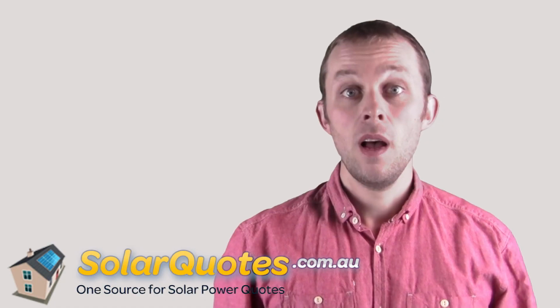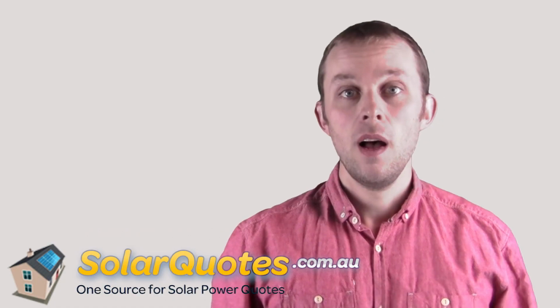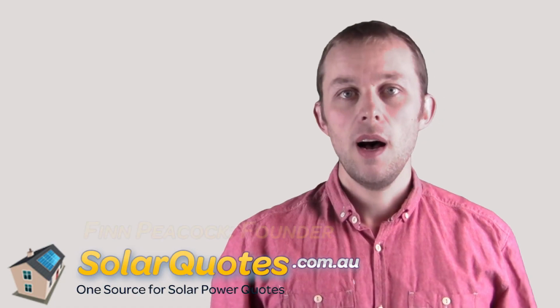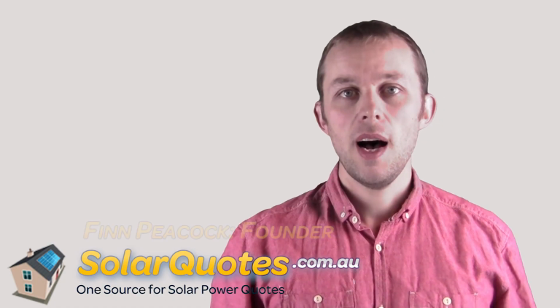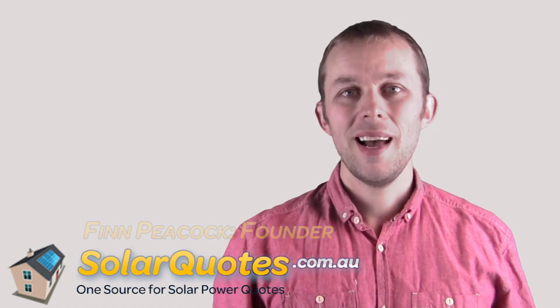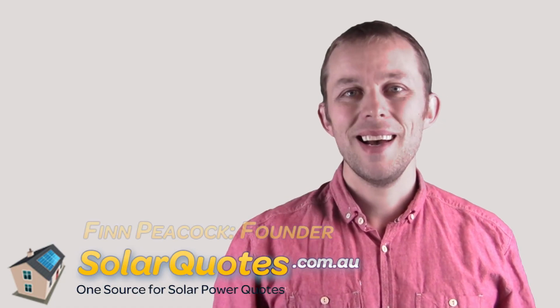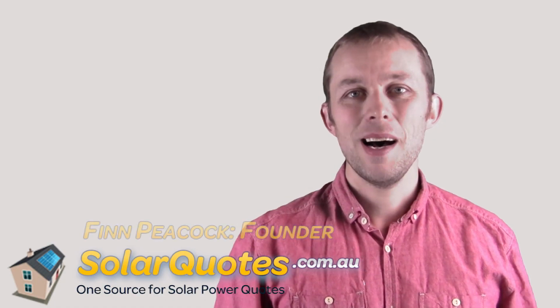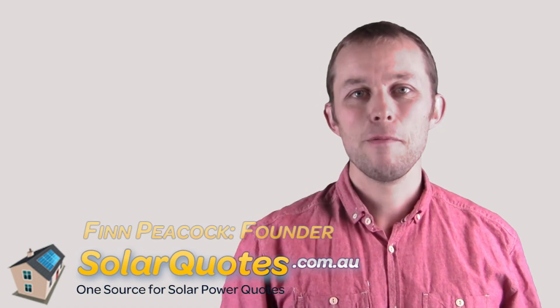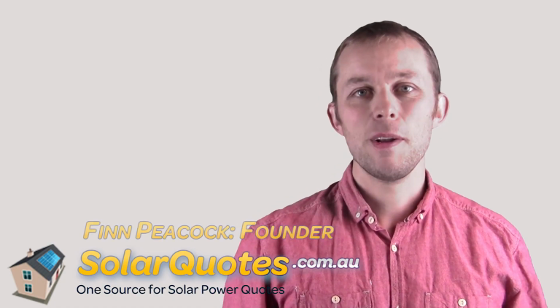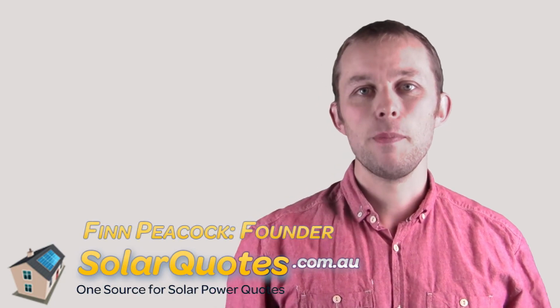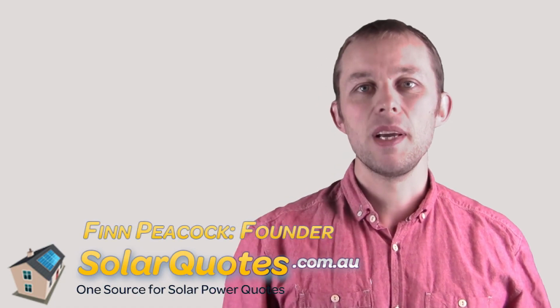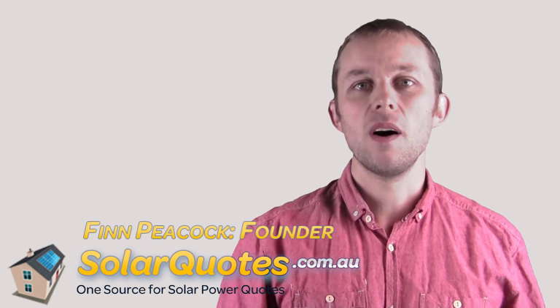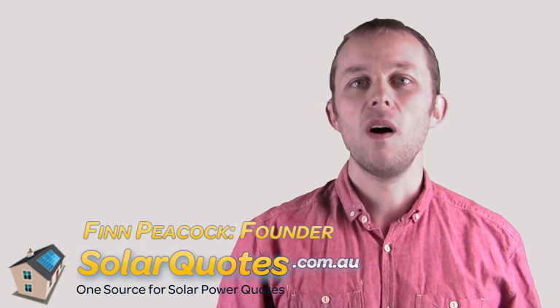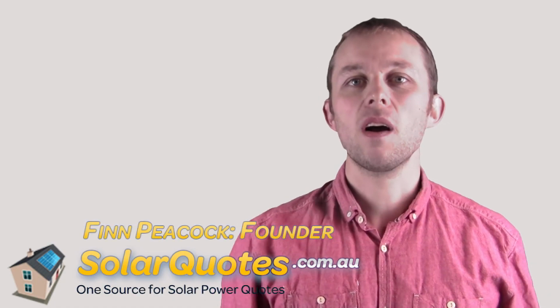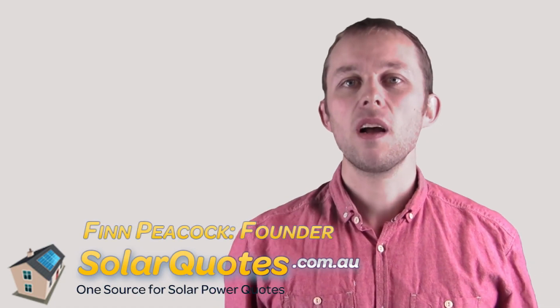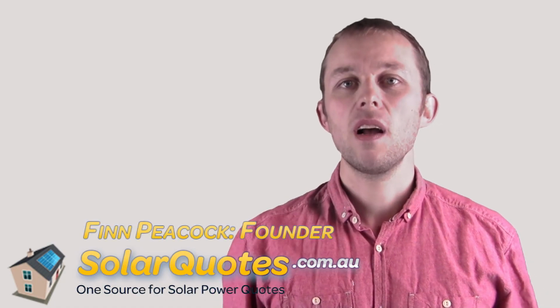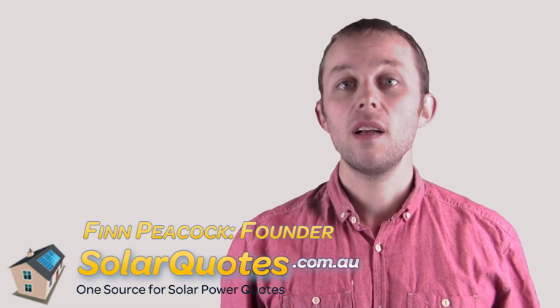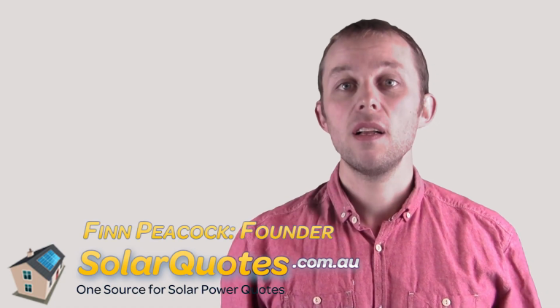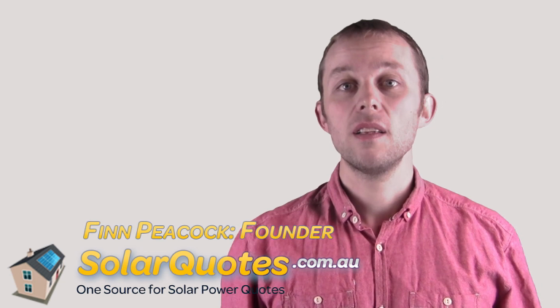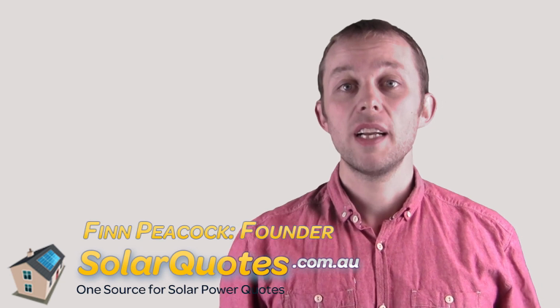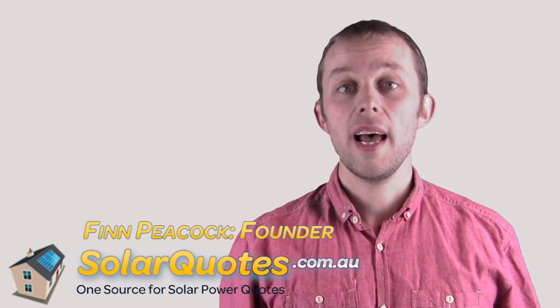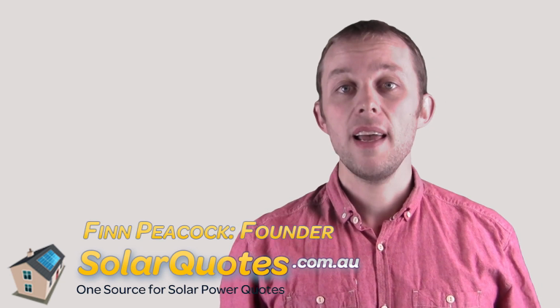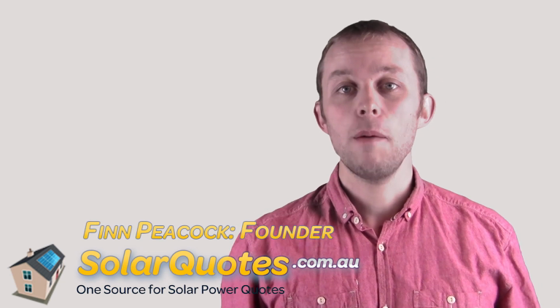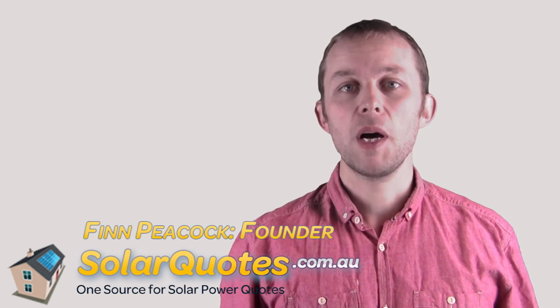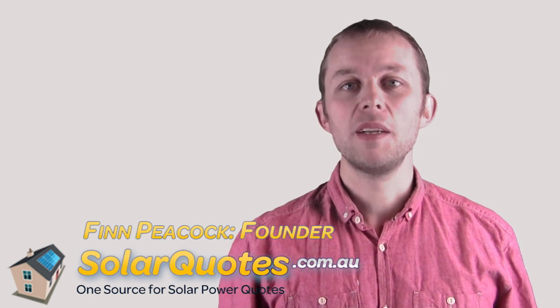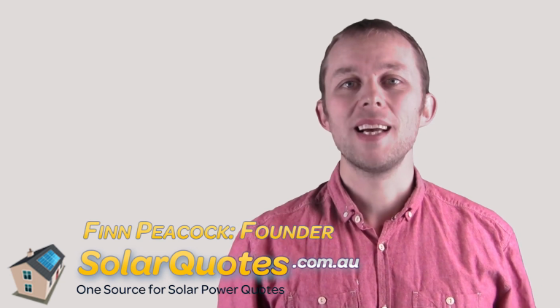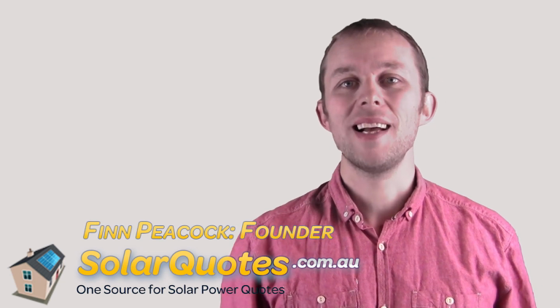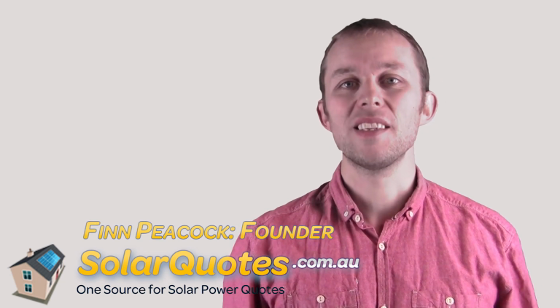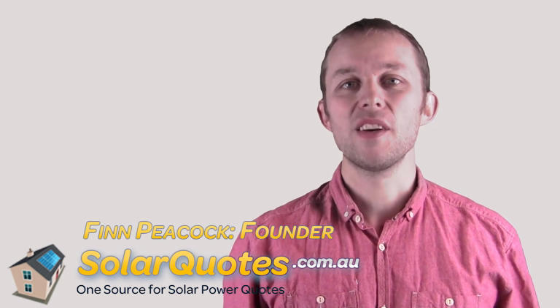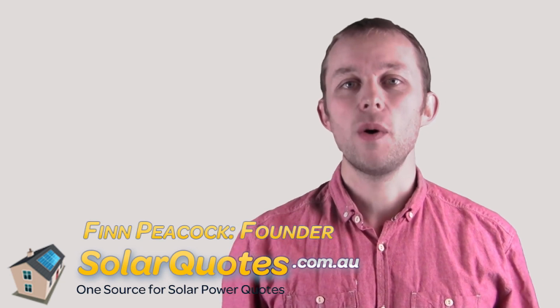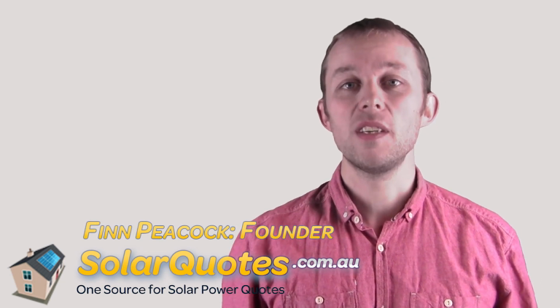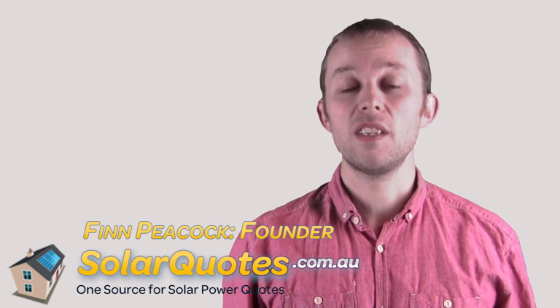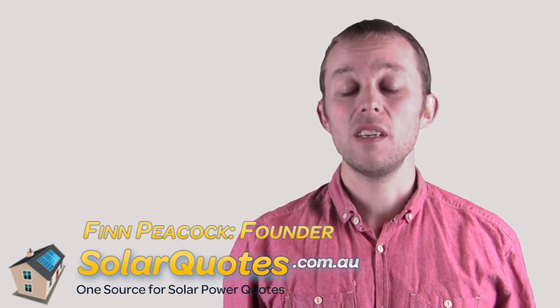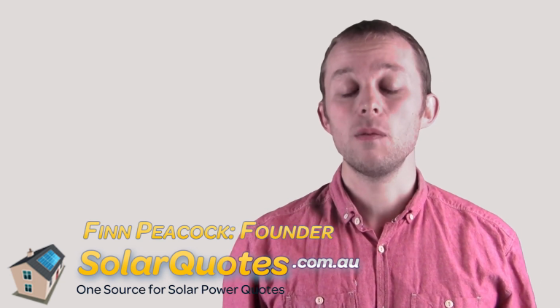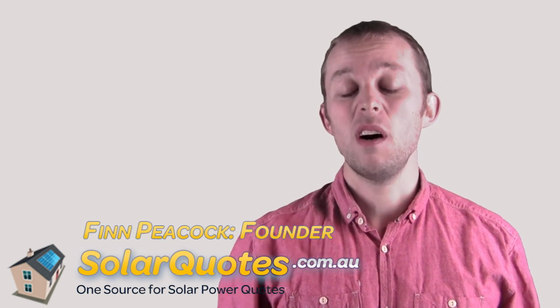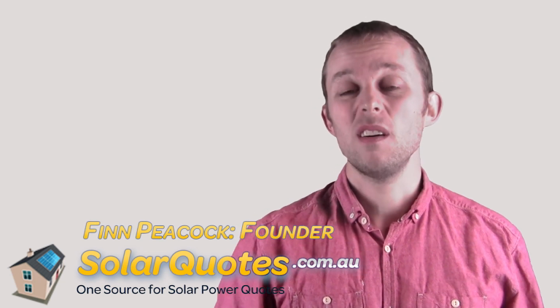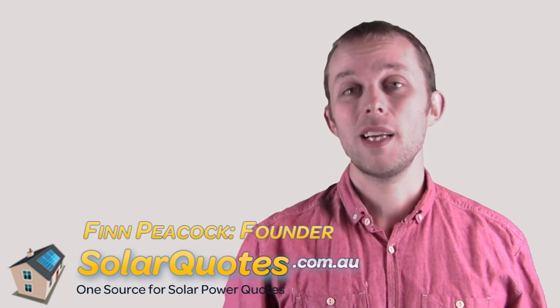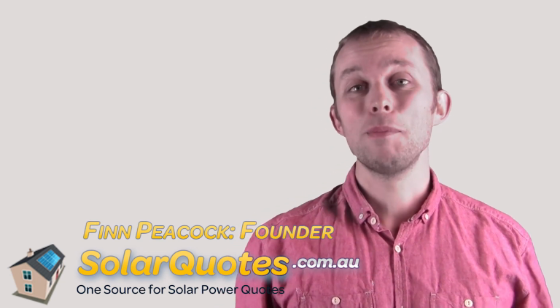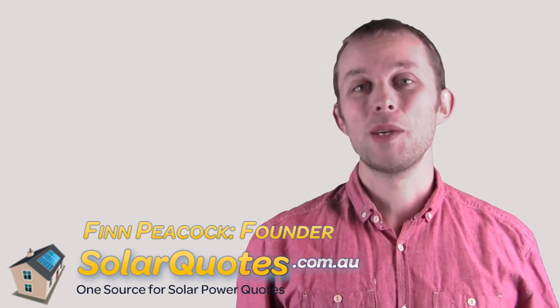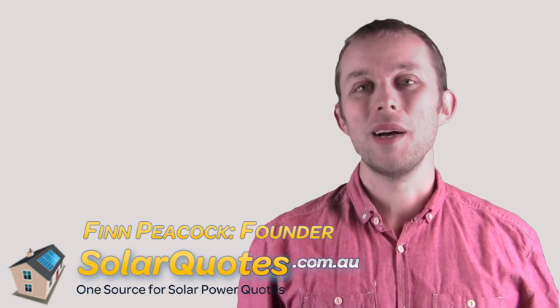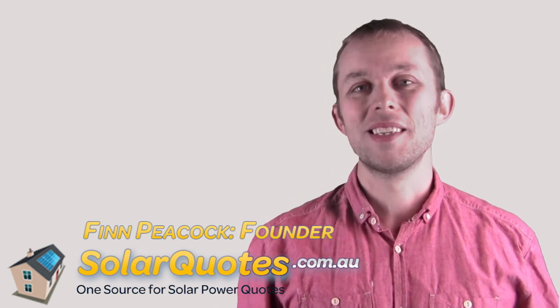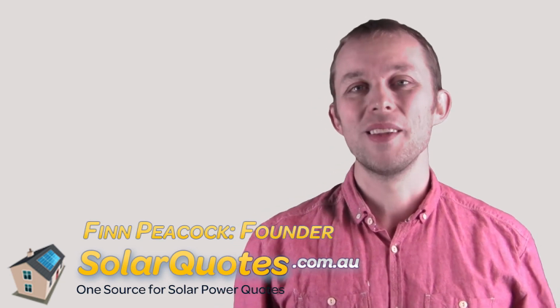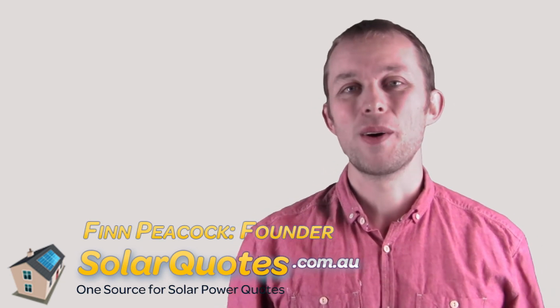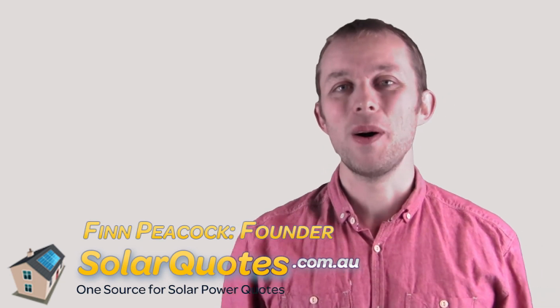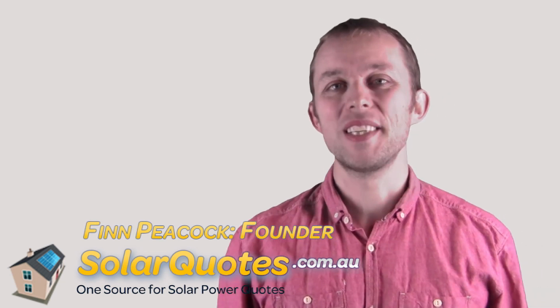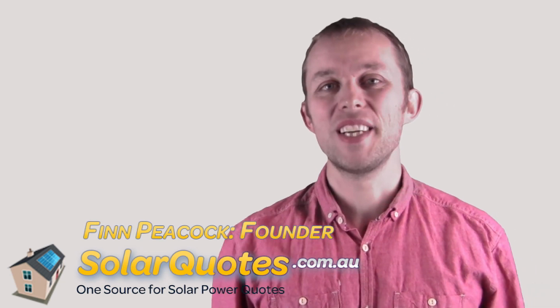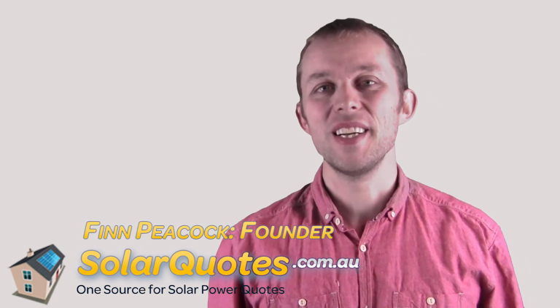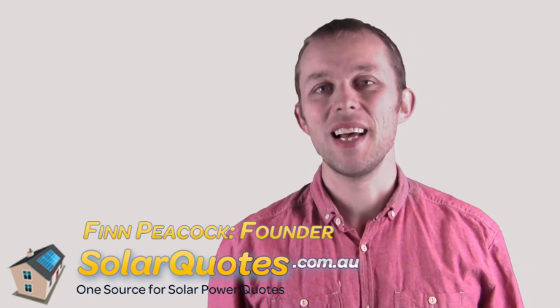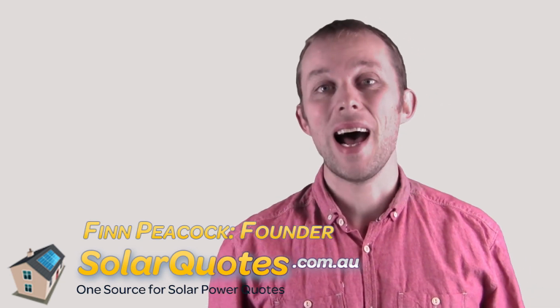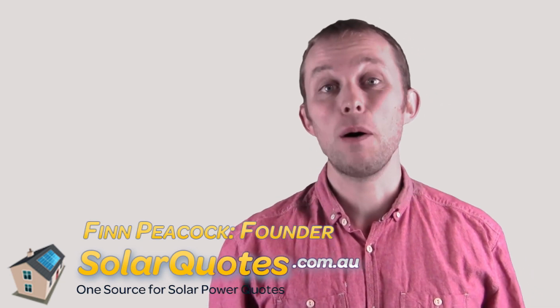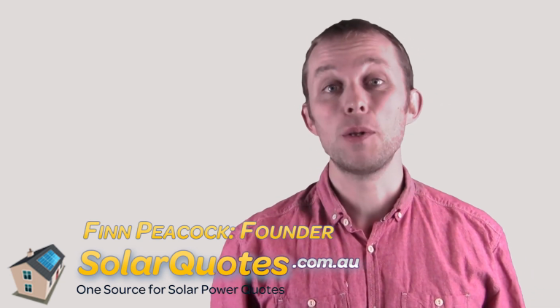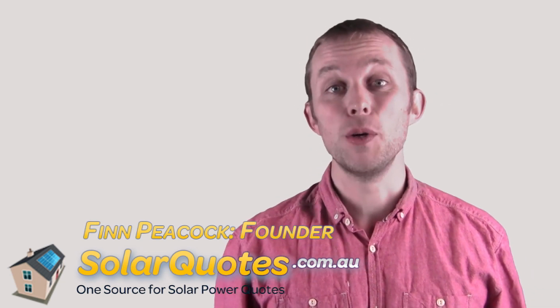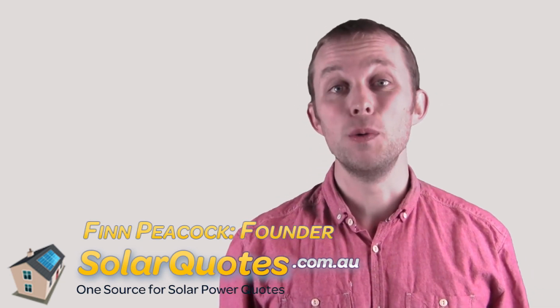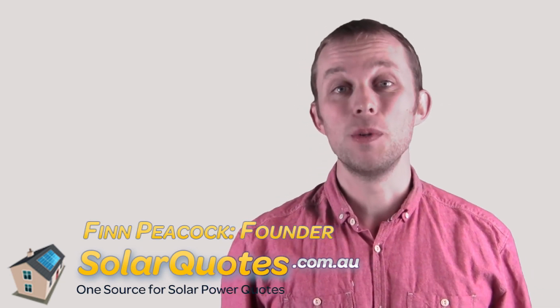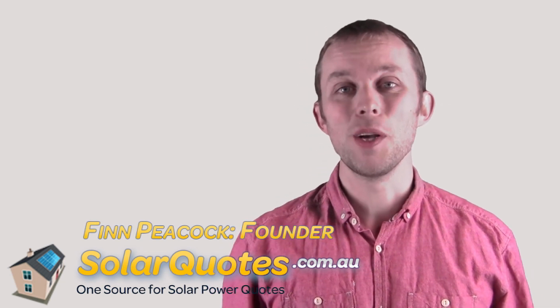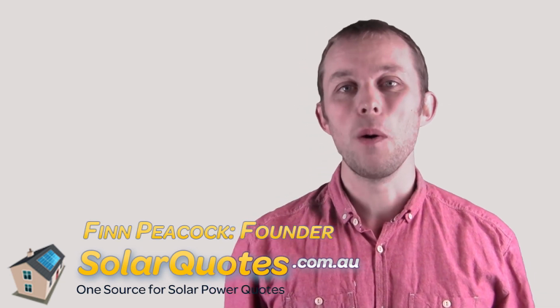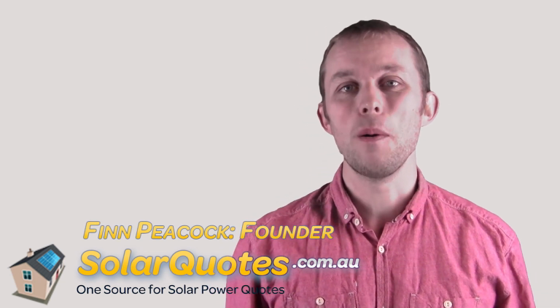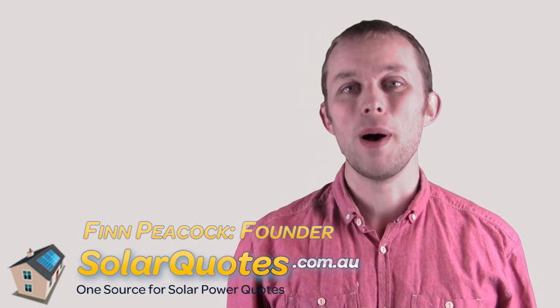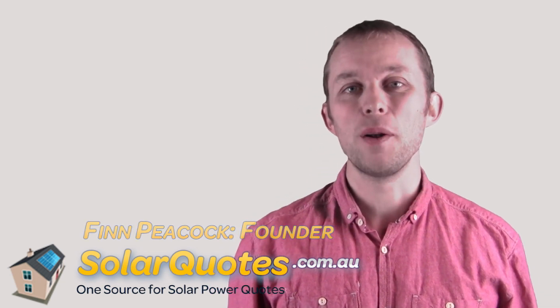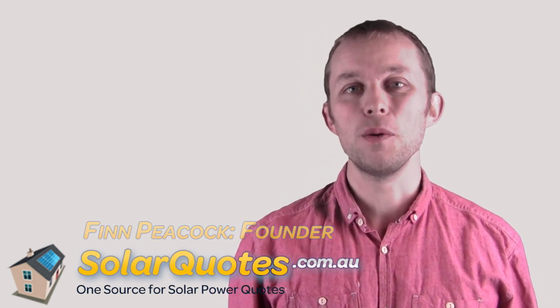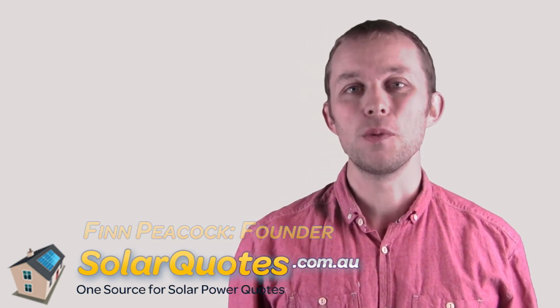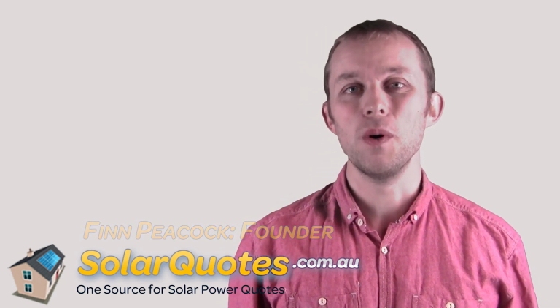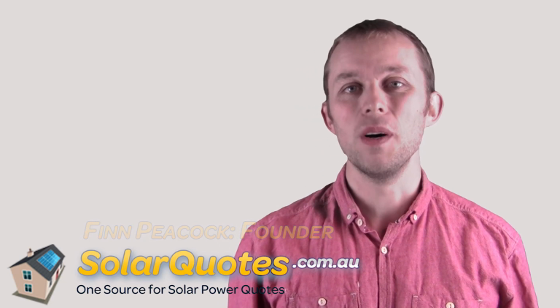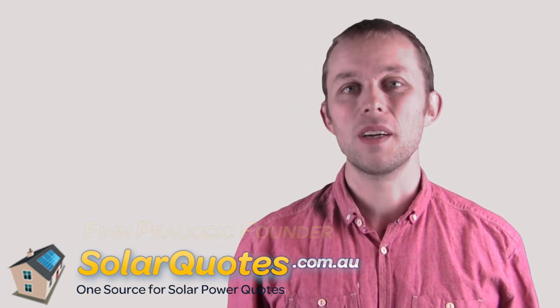Hi, I'm Finn Peacock. Today I'm going to answer the question — well, attempt to answer the question — how do solar panels work?